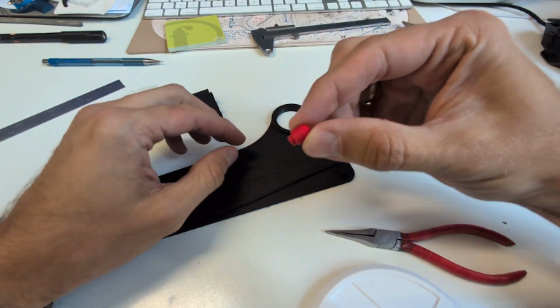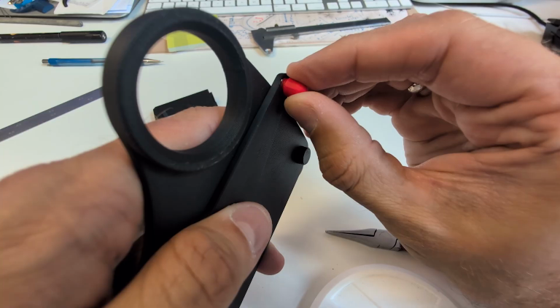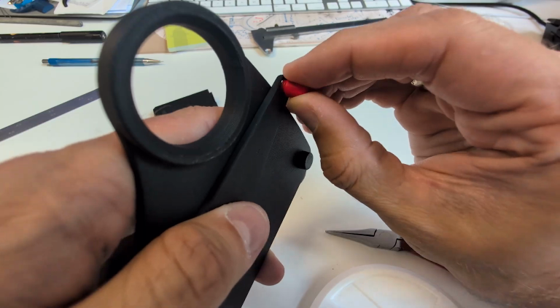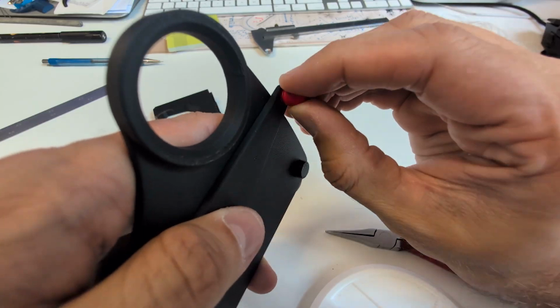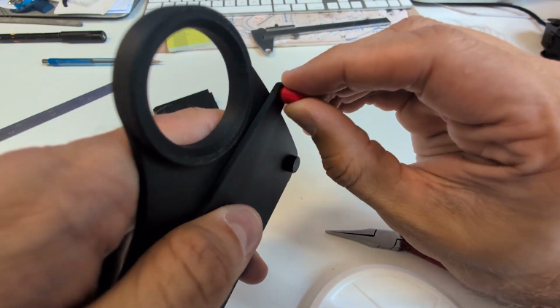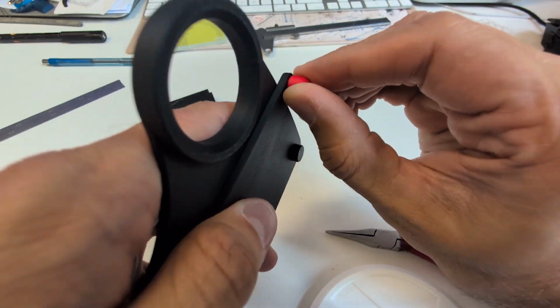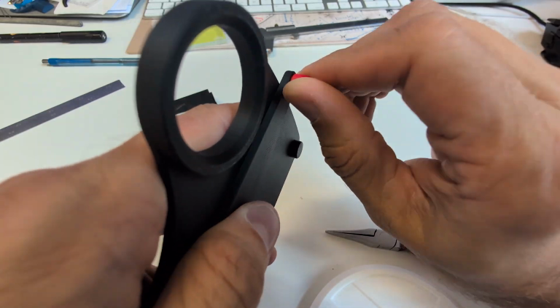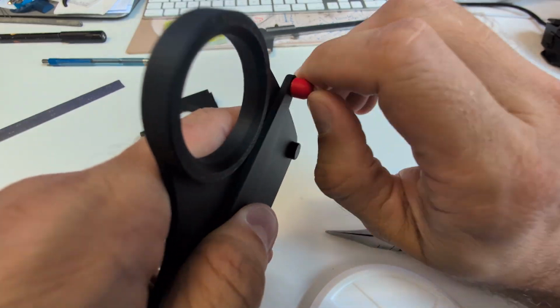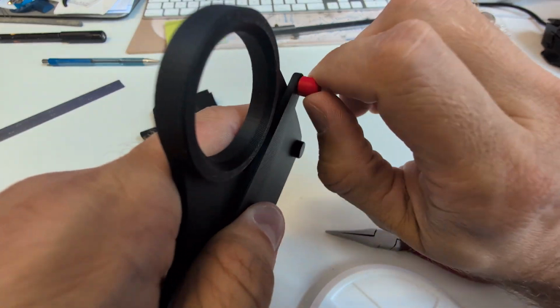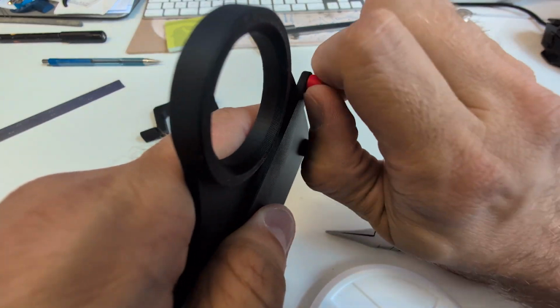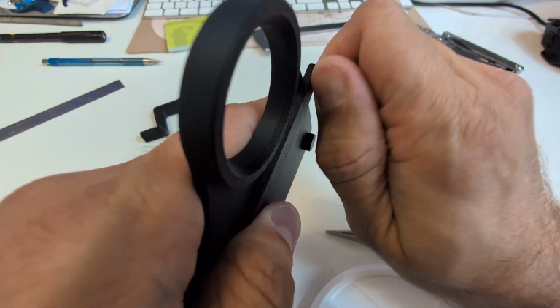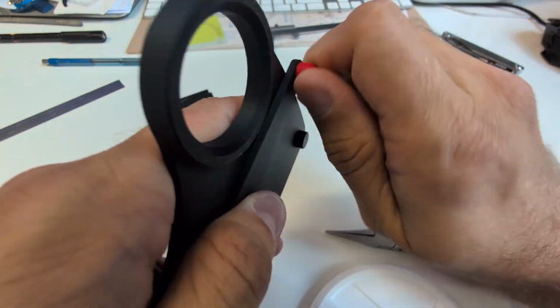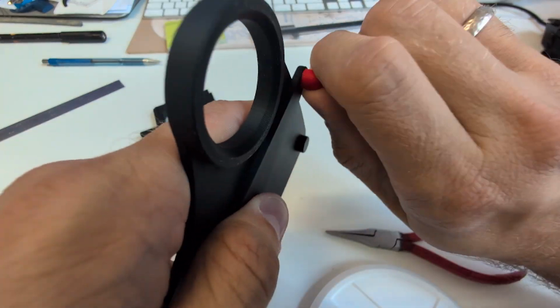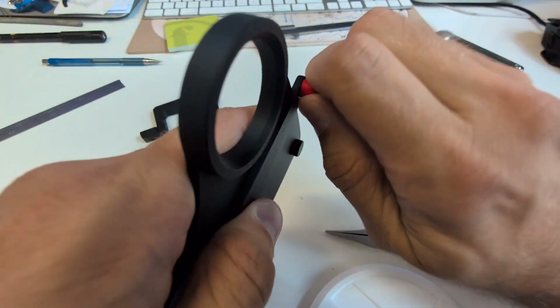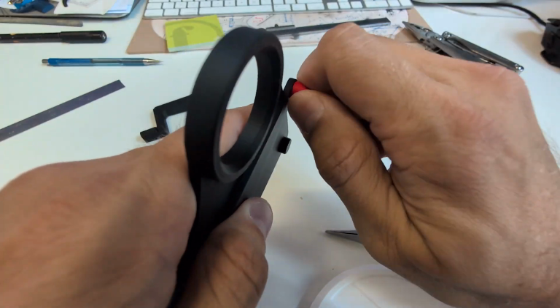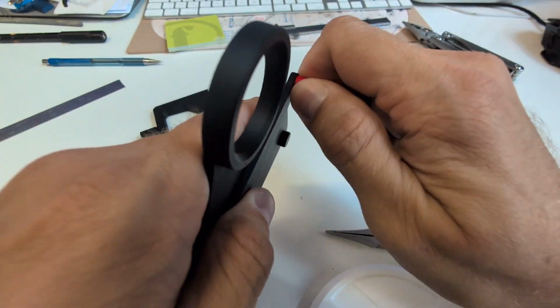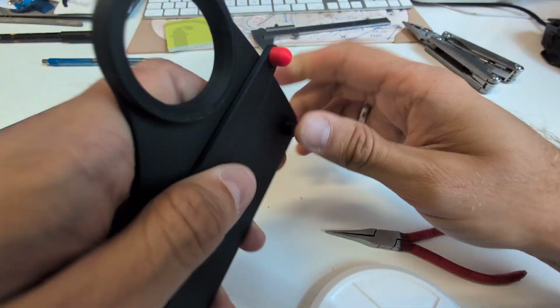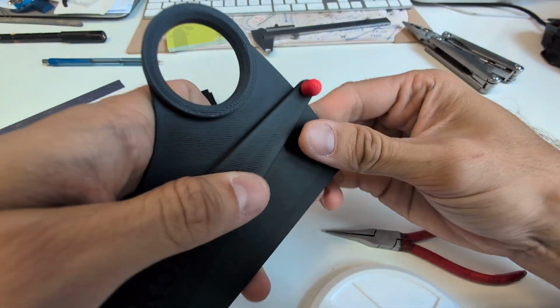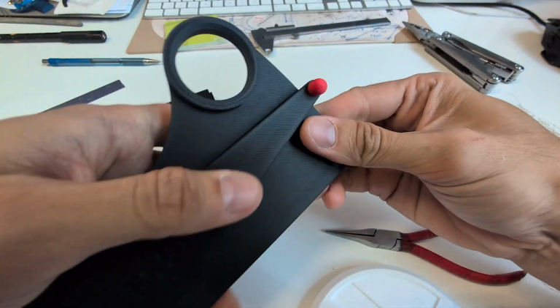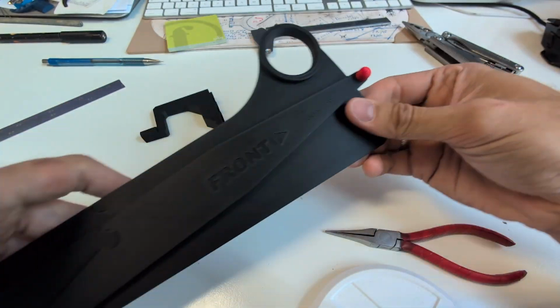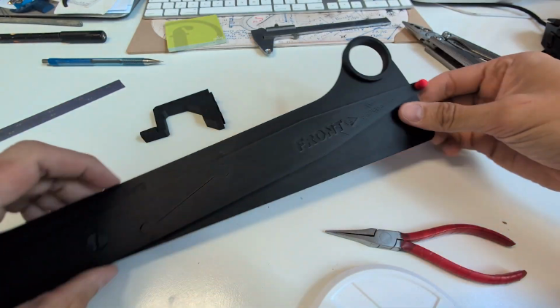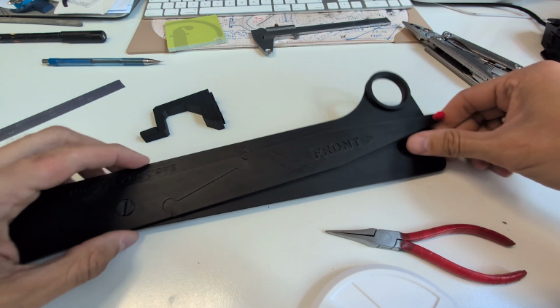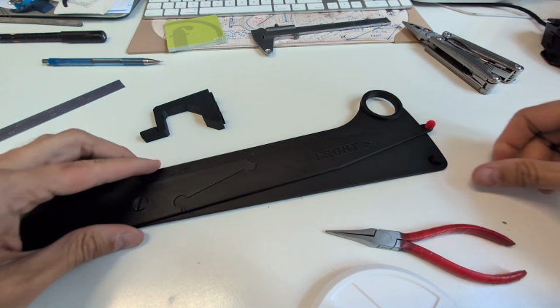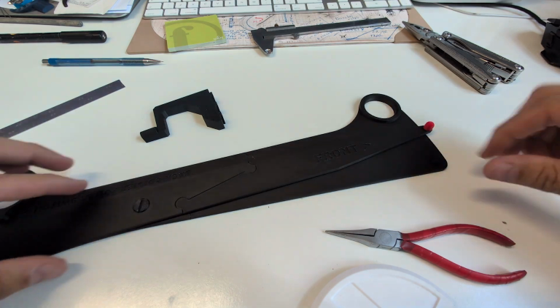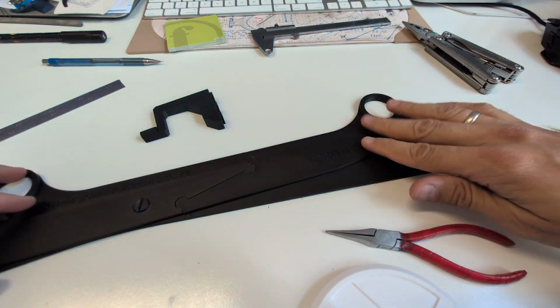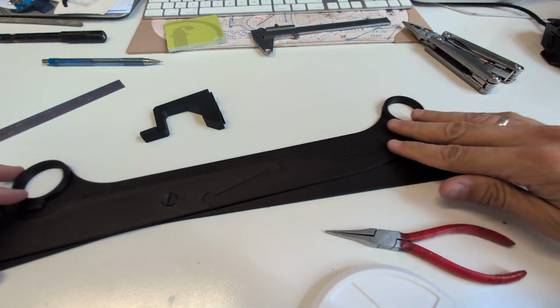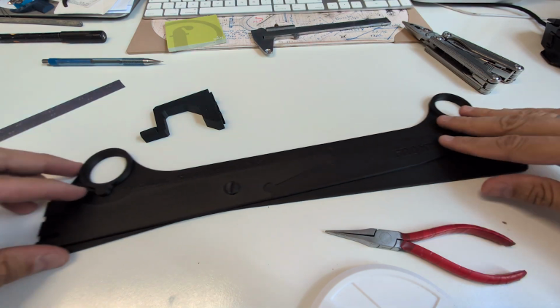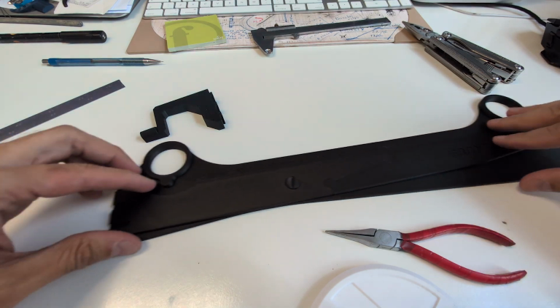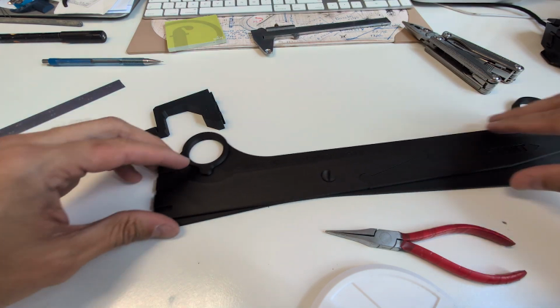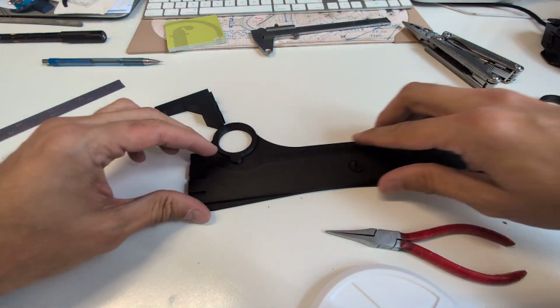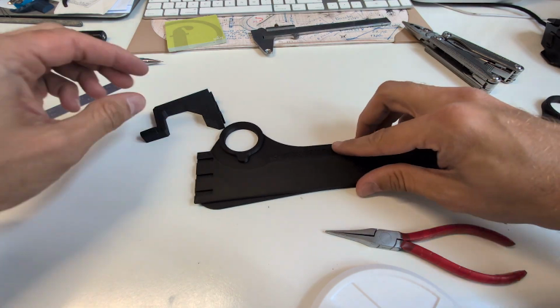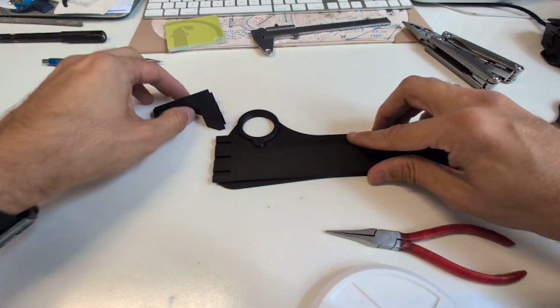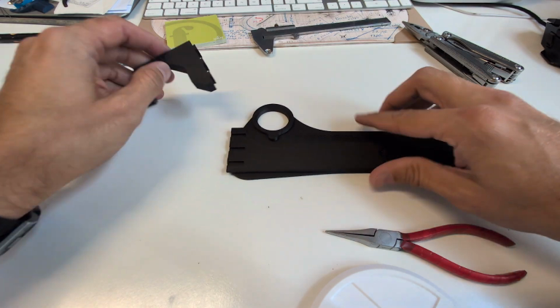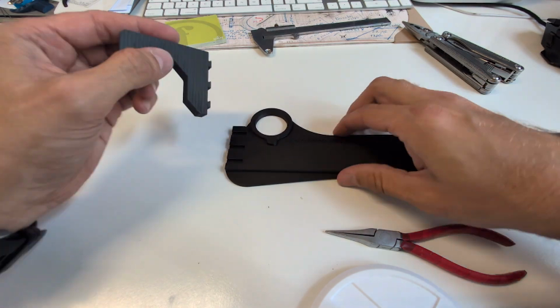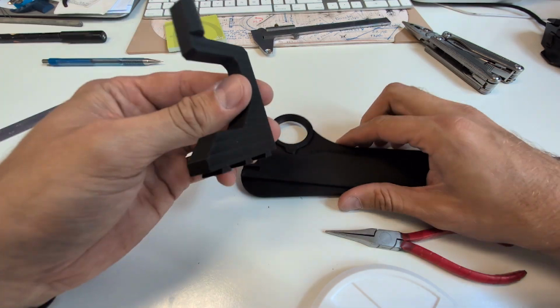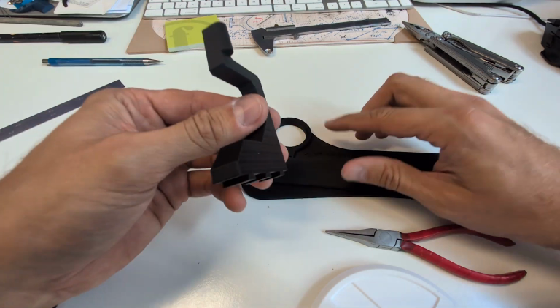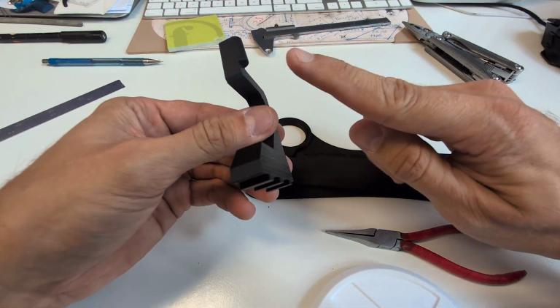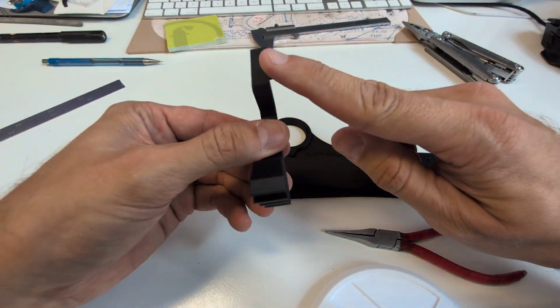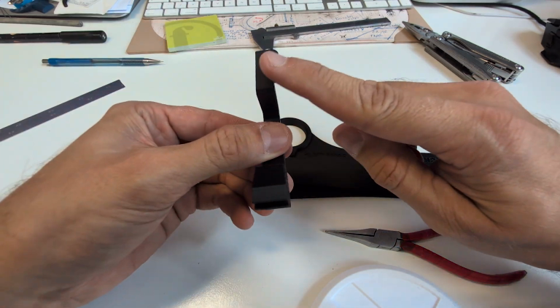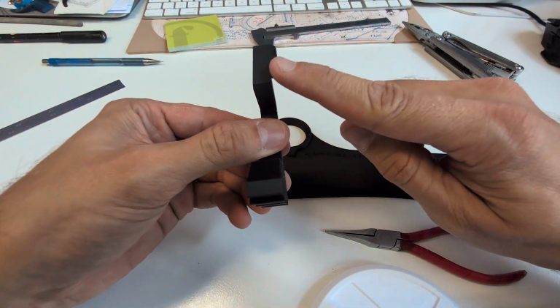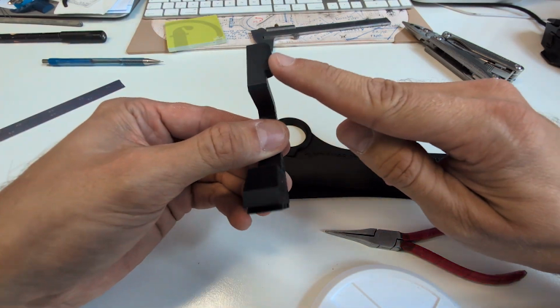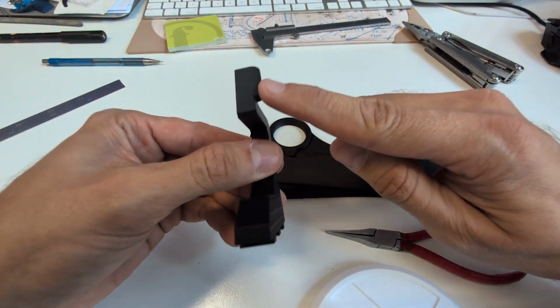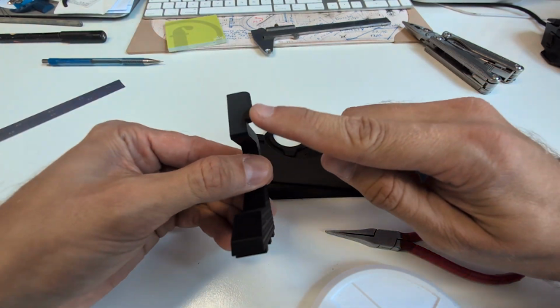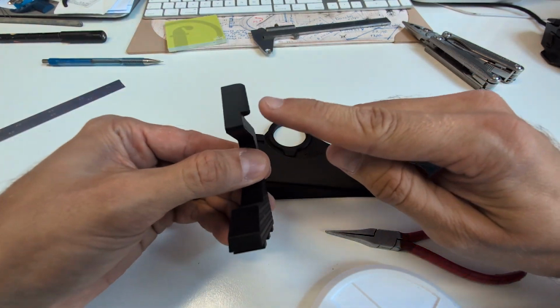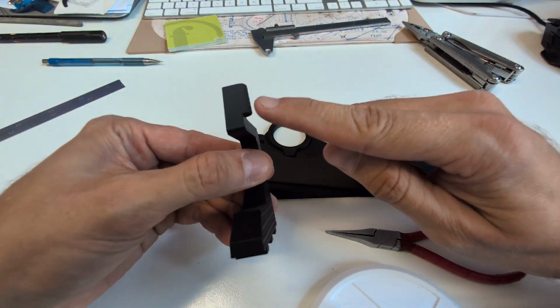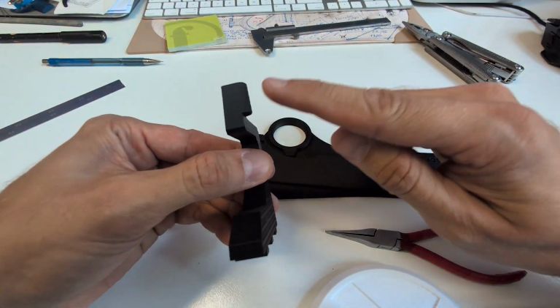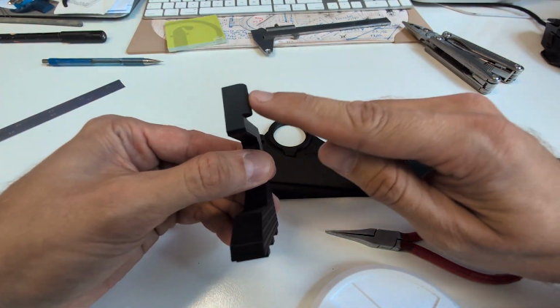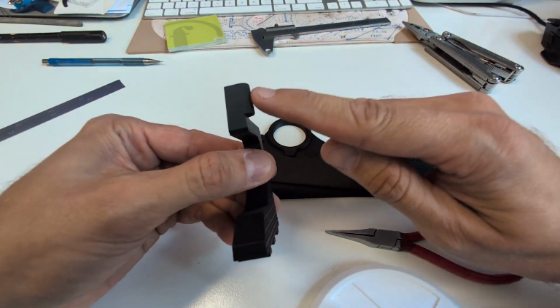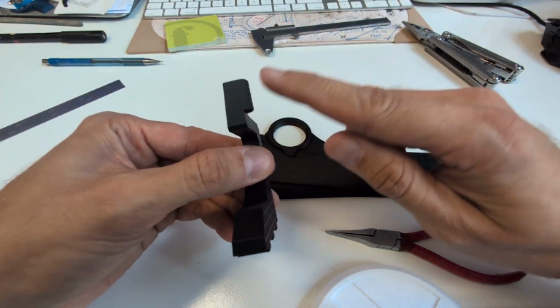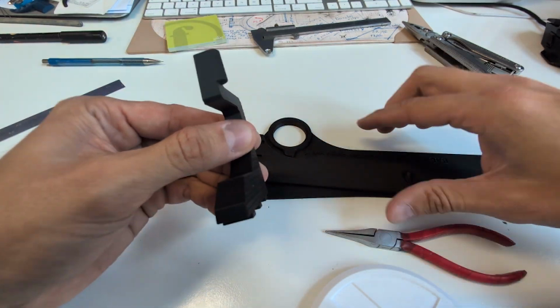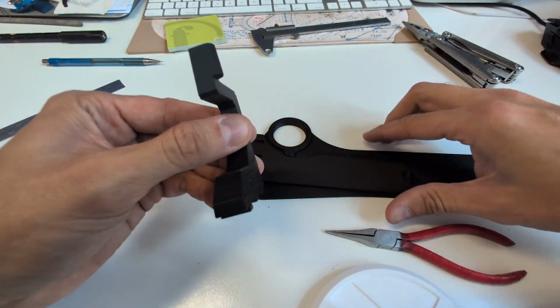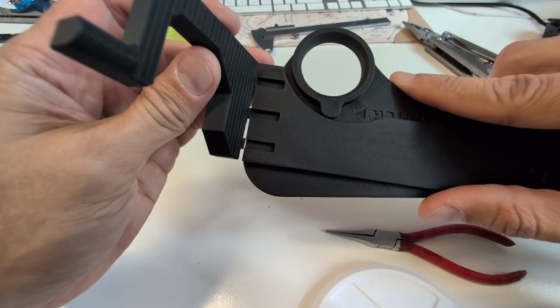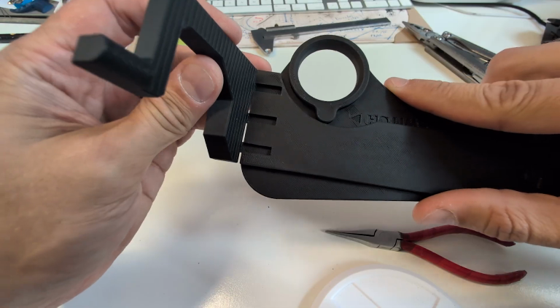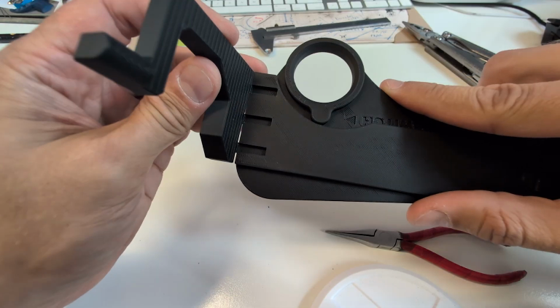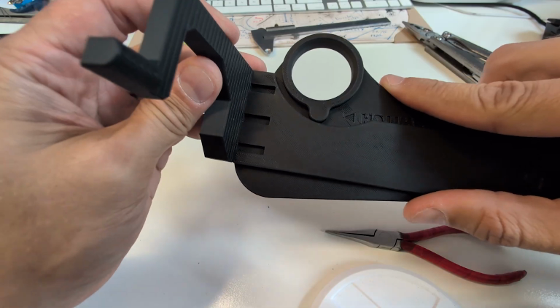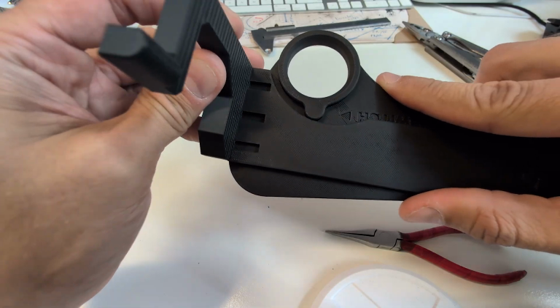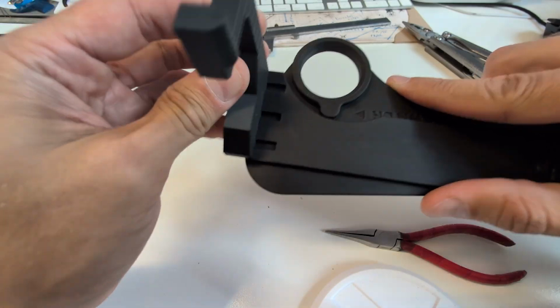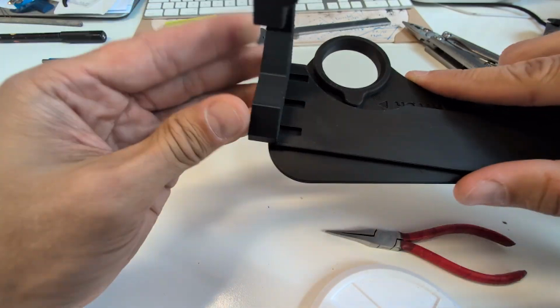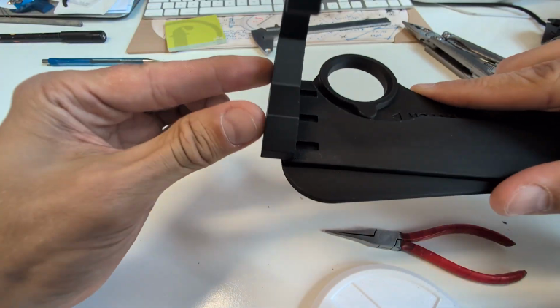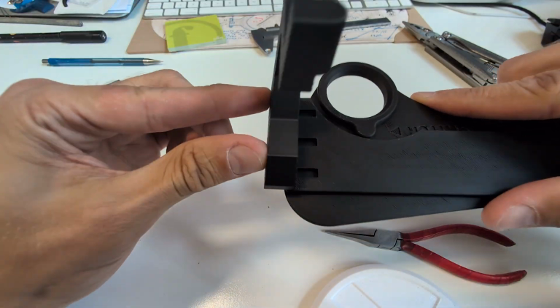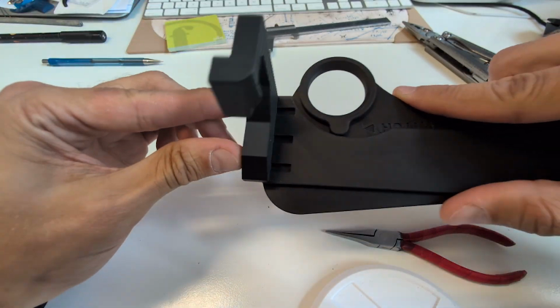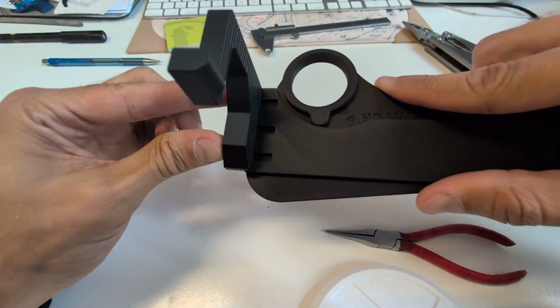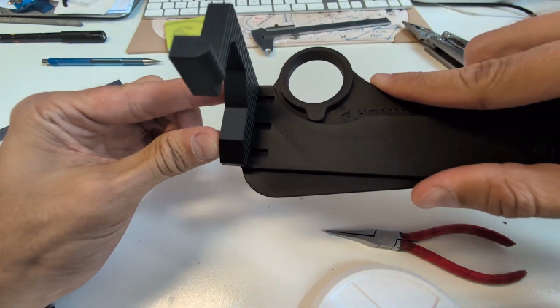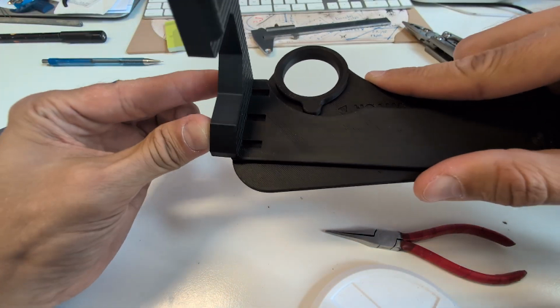Screw in the small button bump. Add the back button presser, making sure the round part faces the other end.